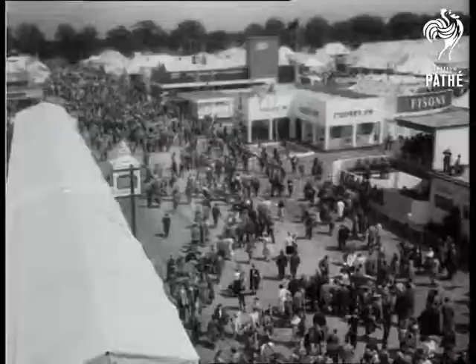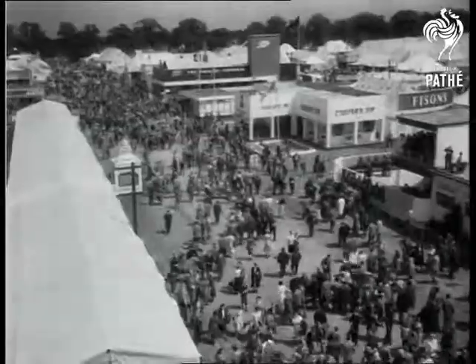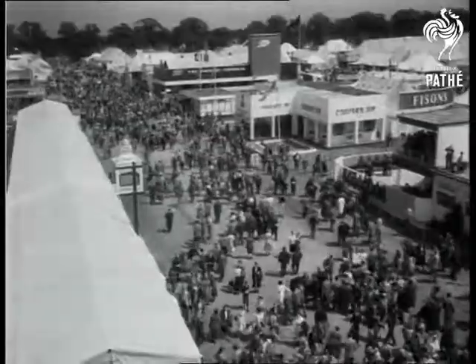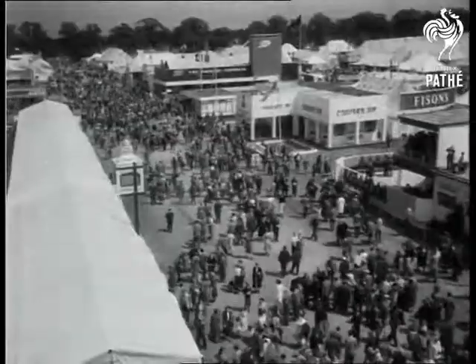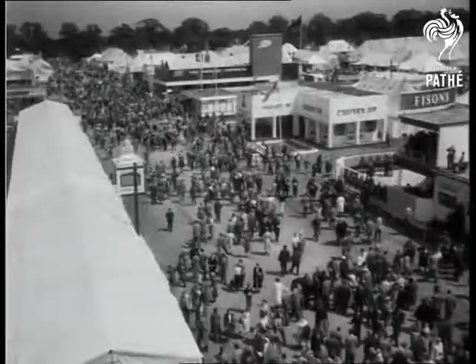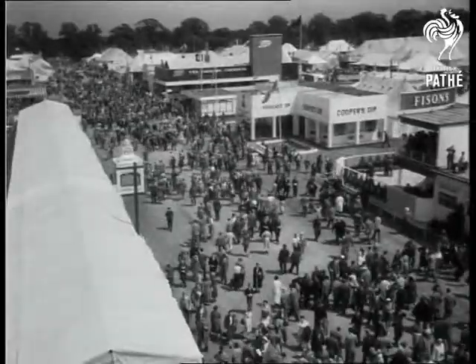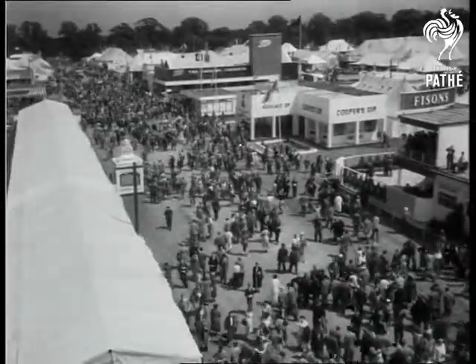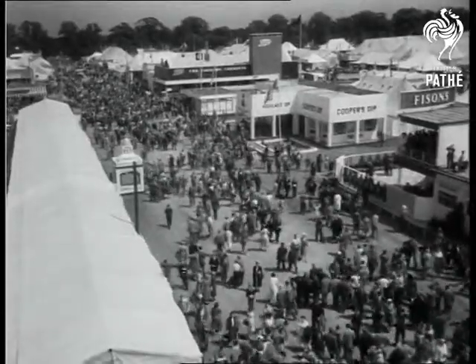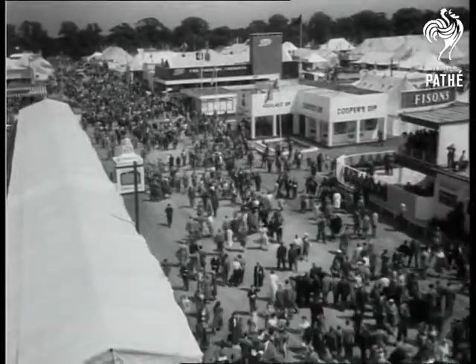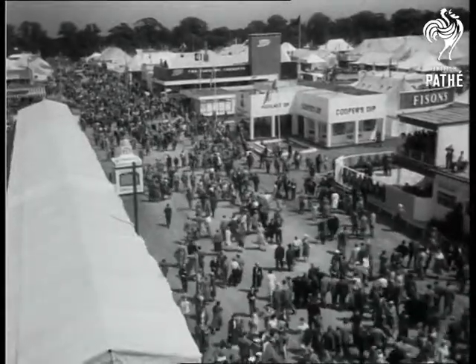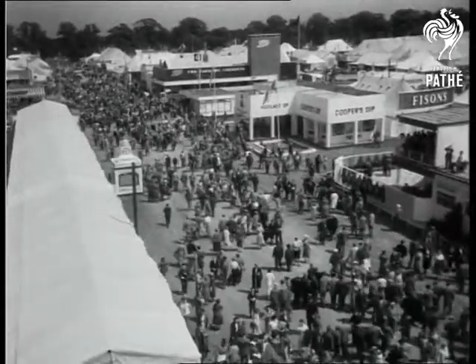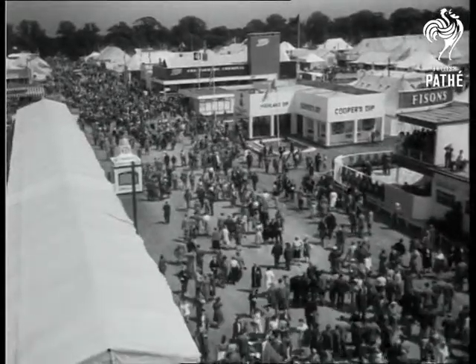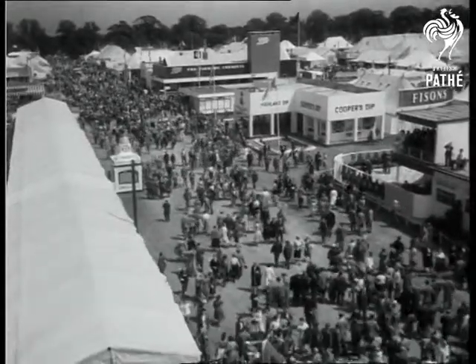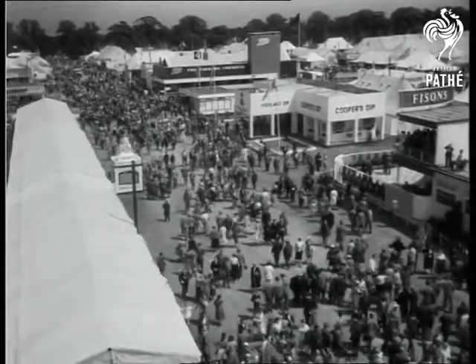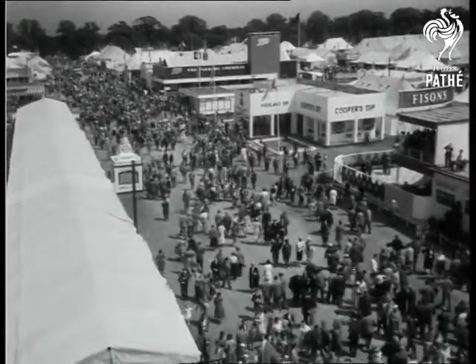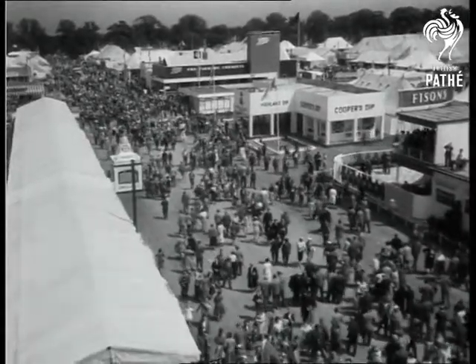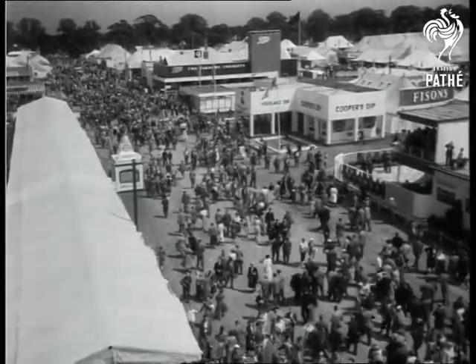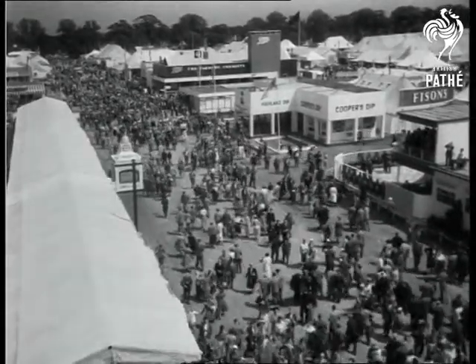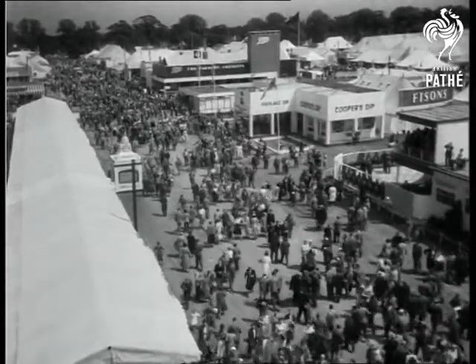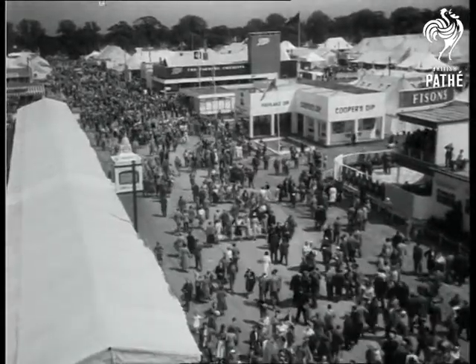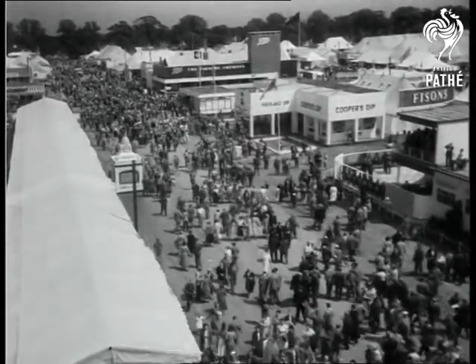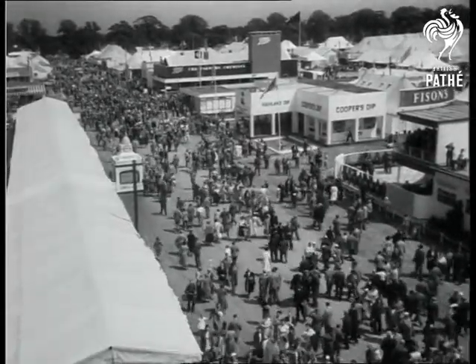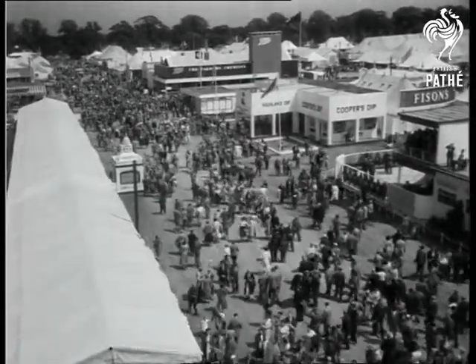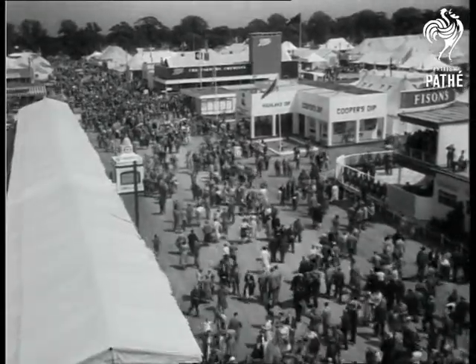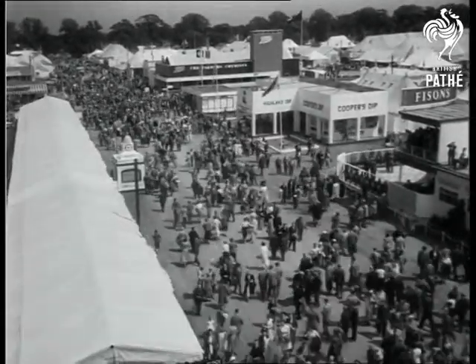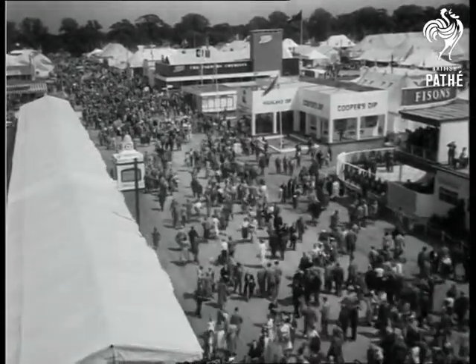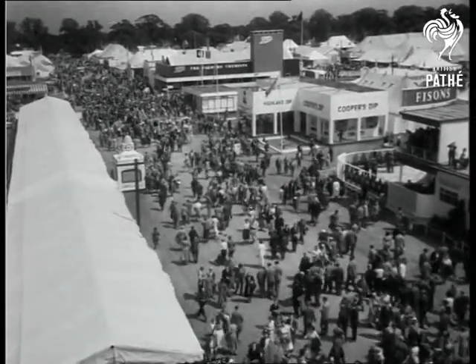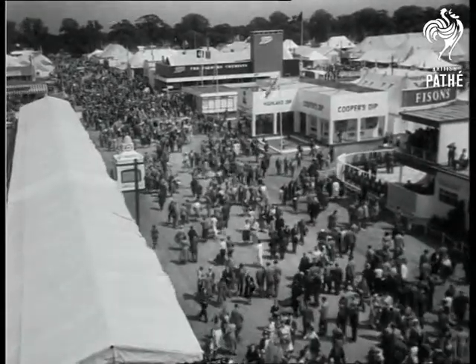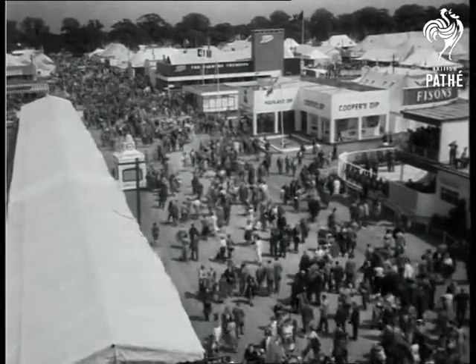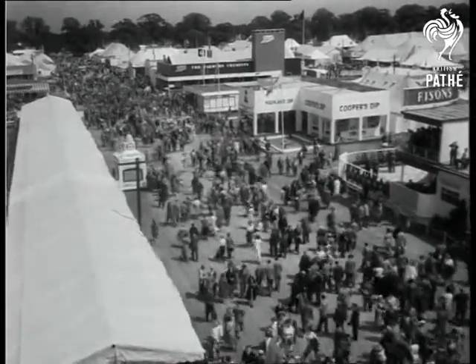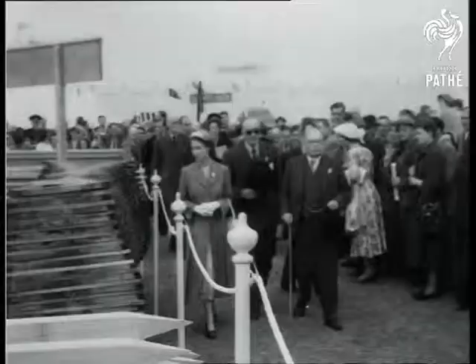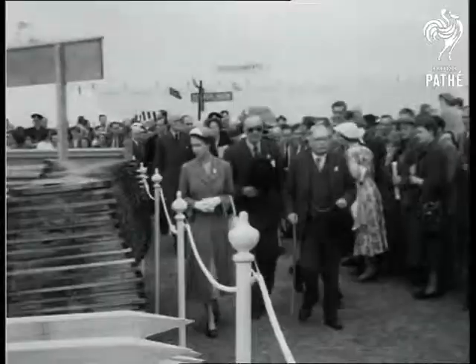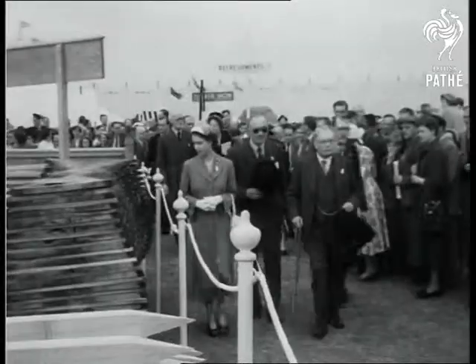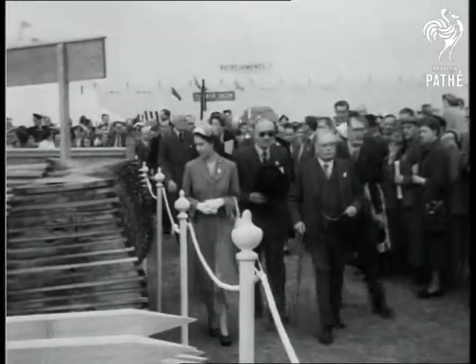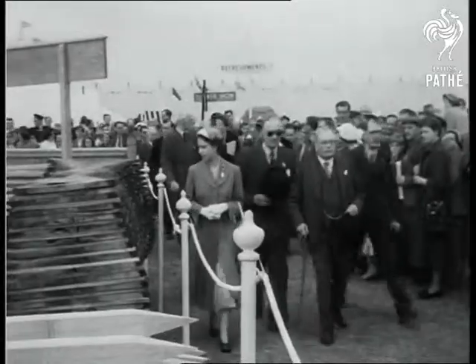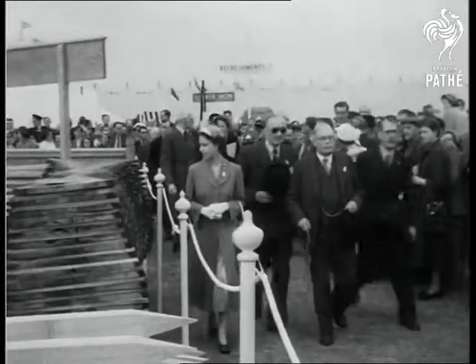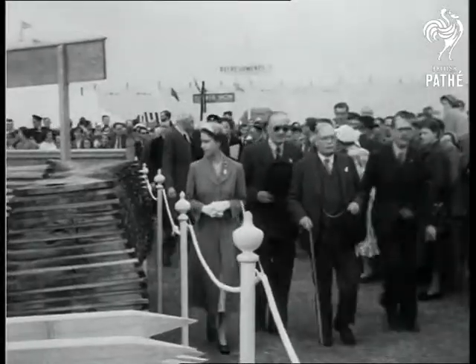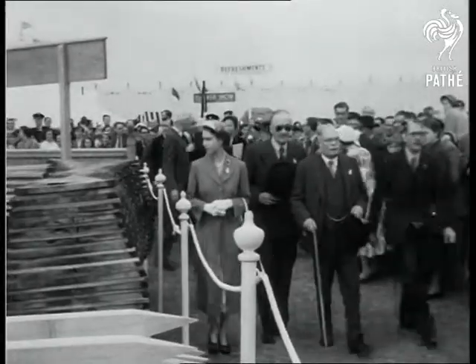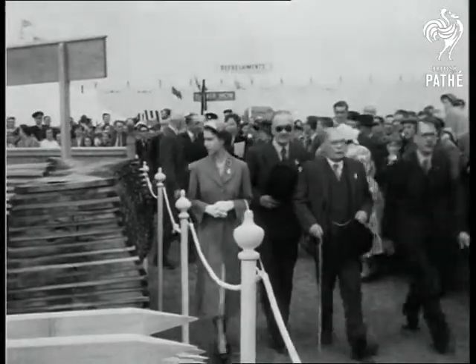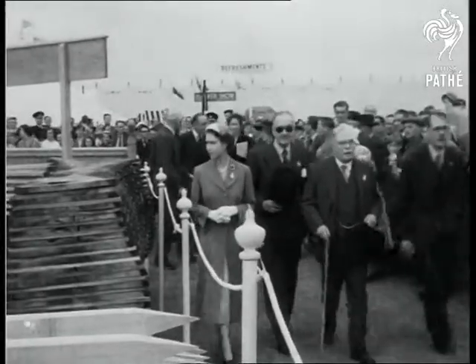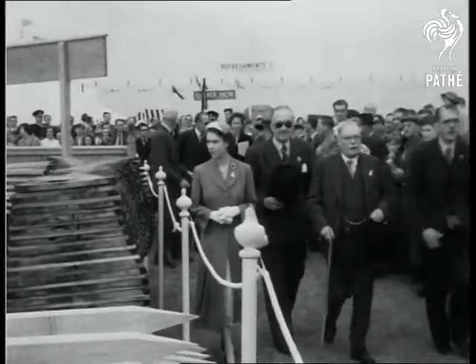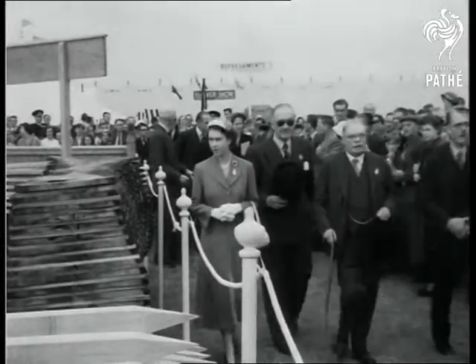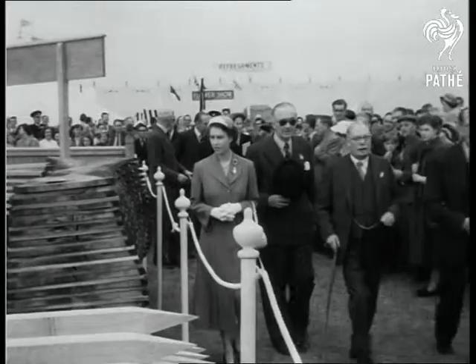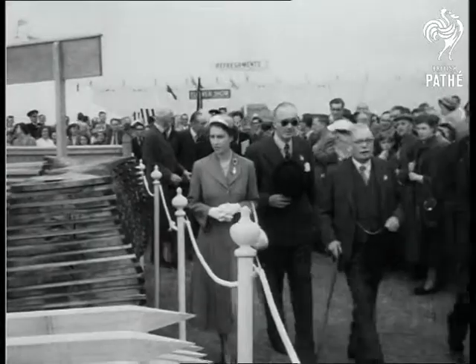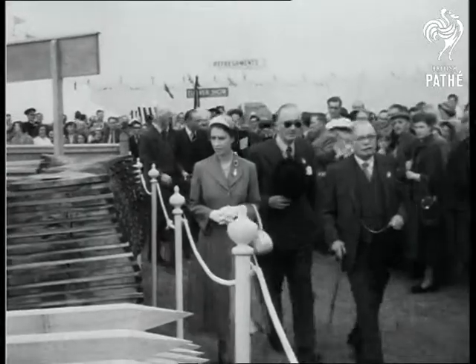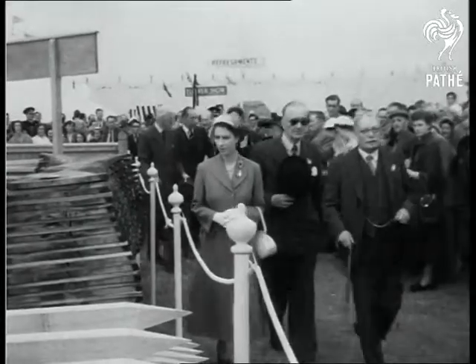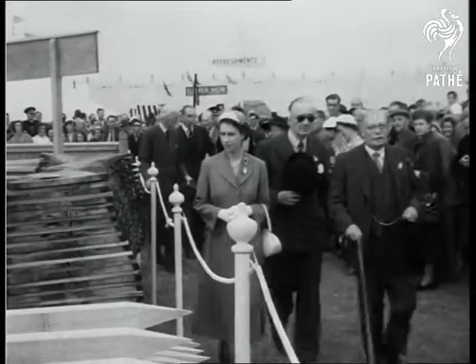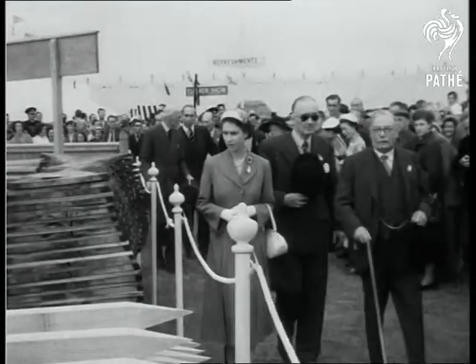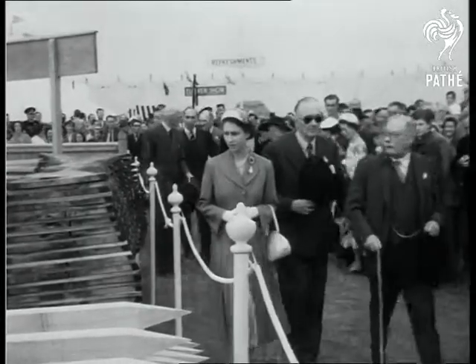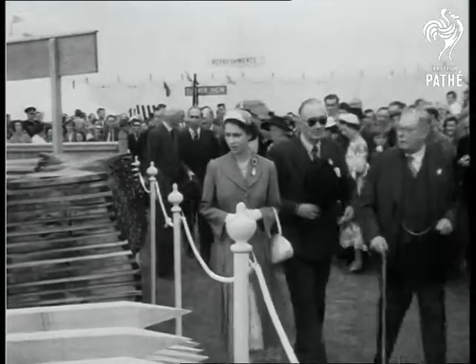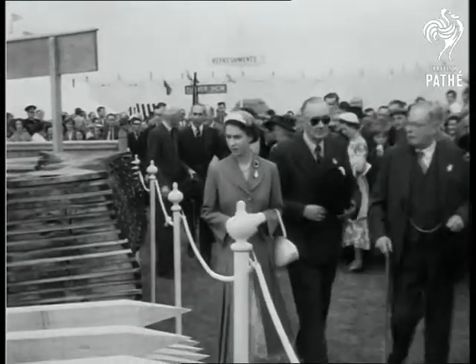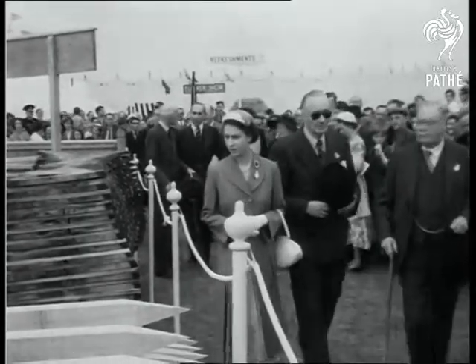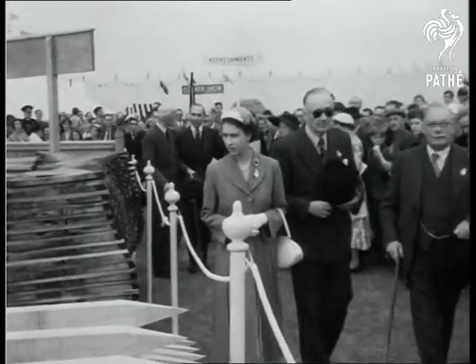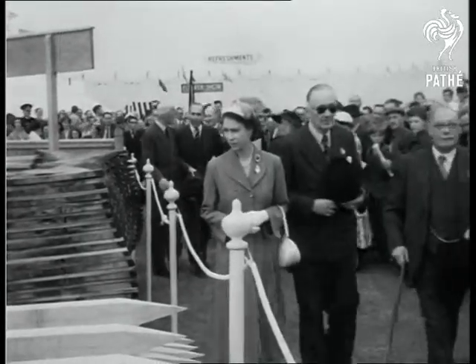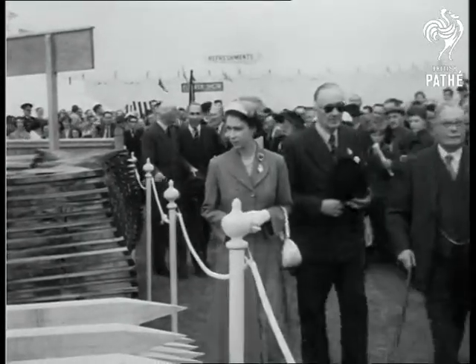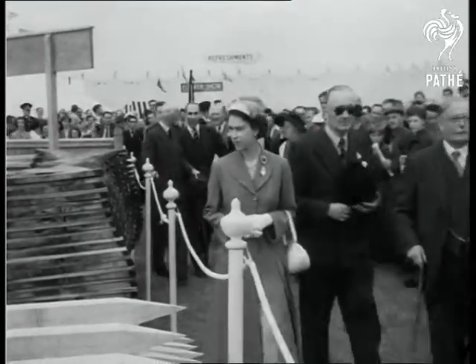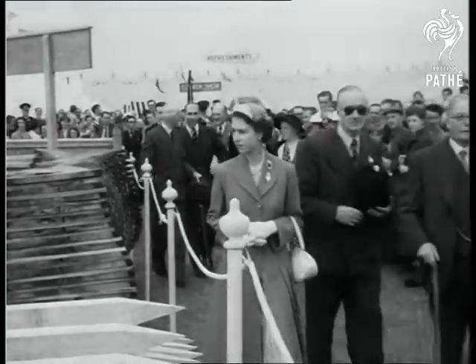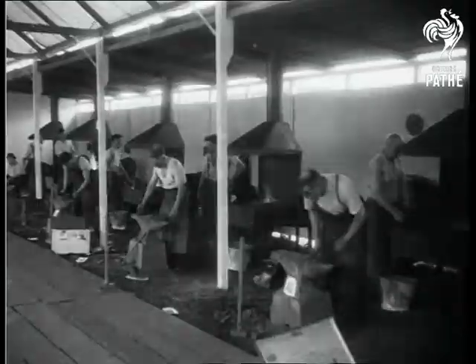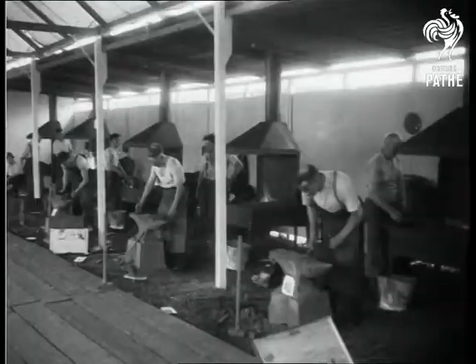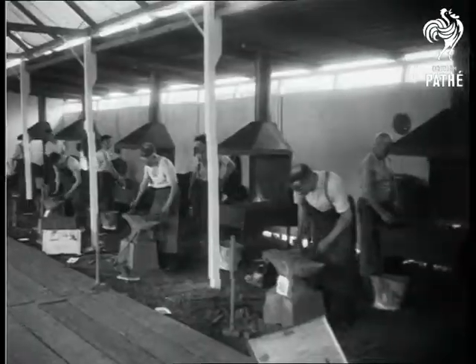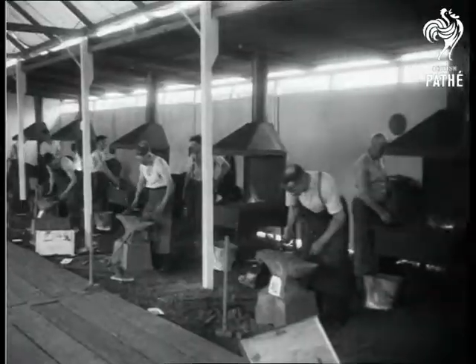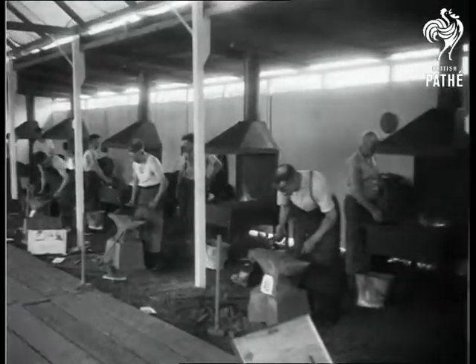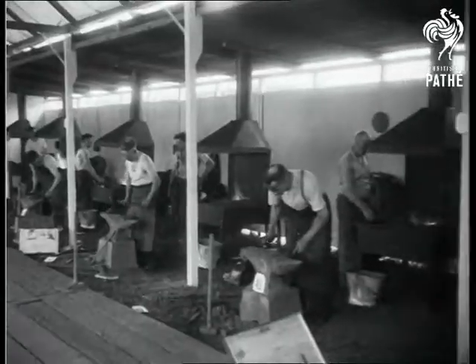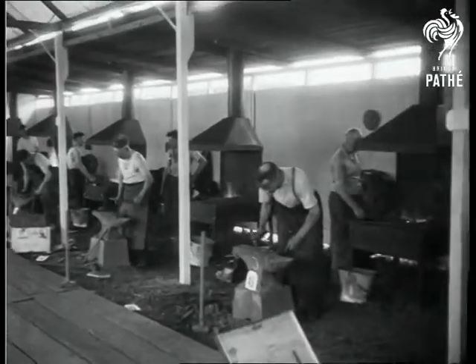On now to Windsor and the Royal Show, and believe it or not, a fine day to greet Her Majesty the Queen, who so often seems to have been dogged by rain clouds.